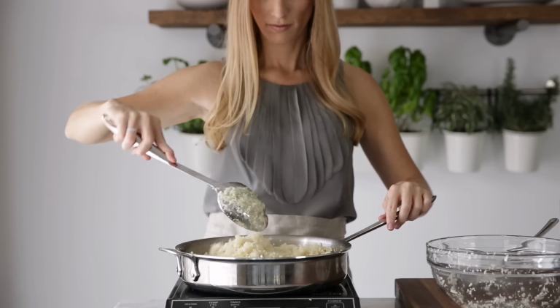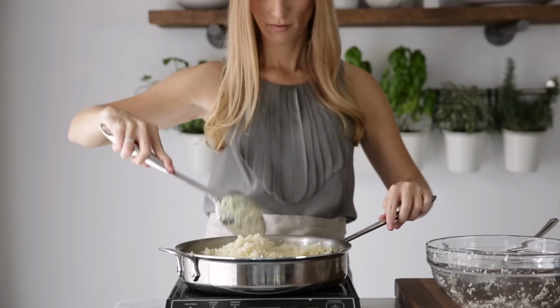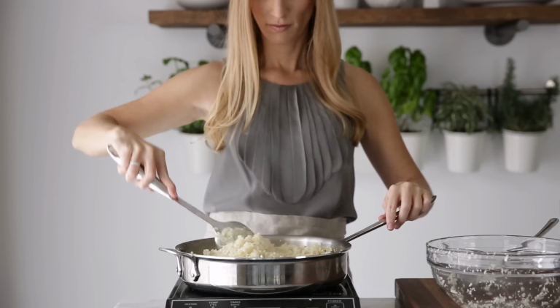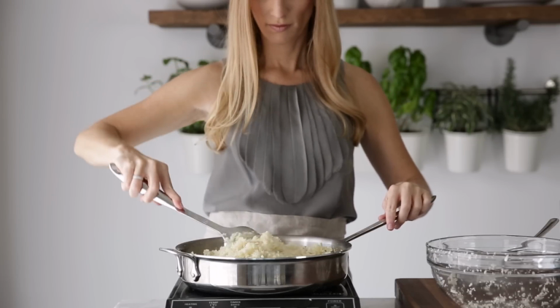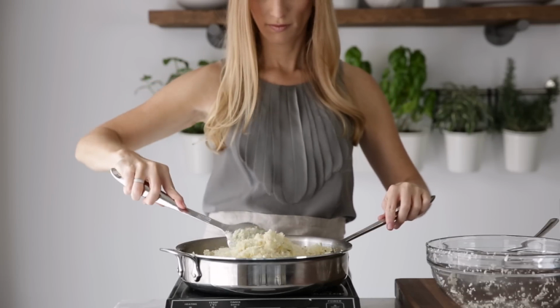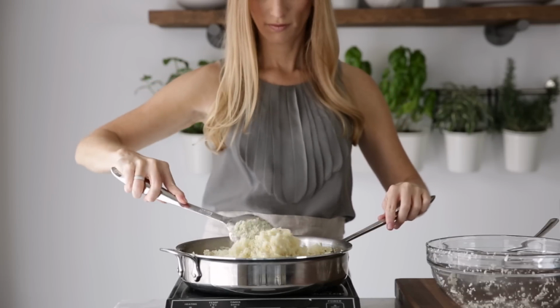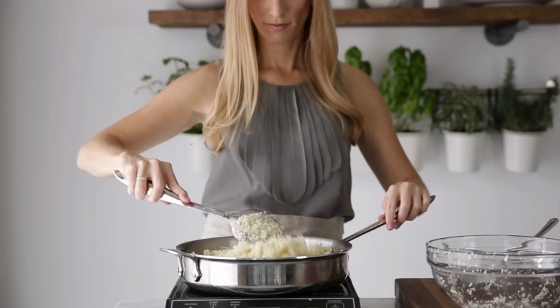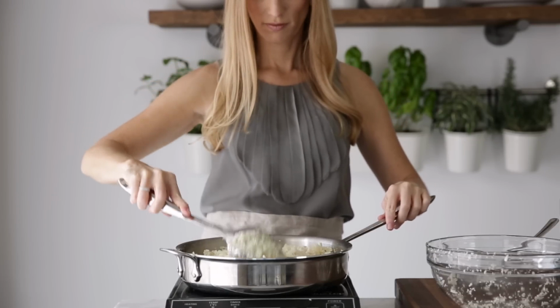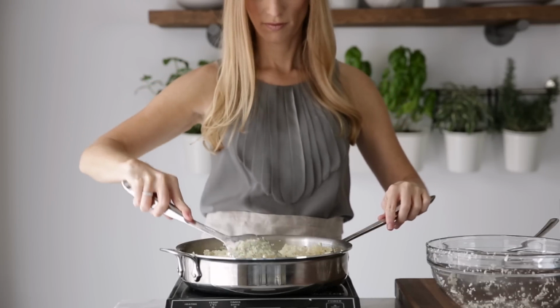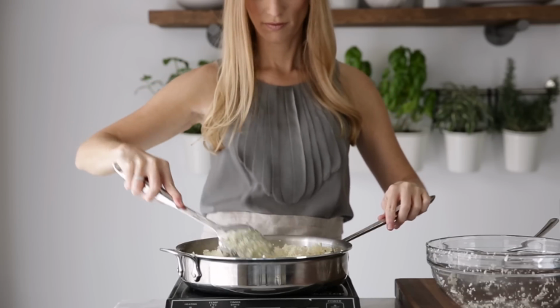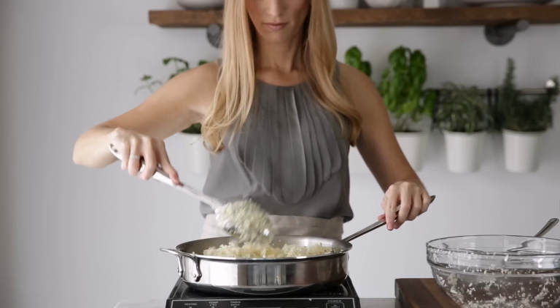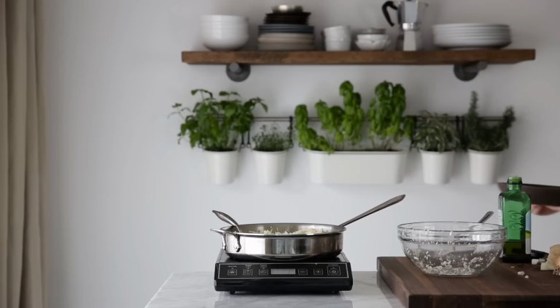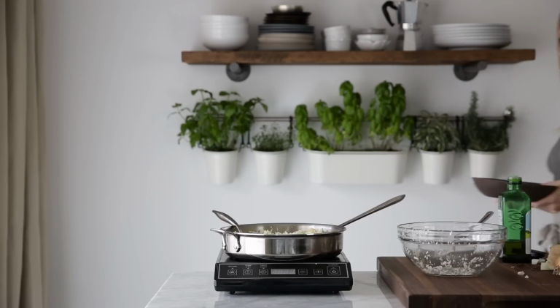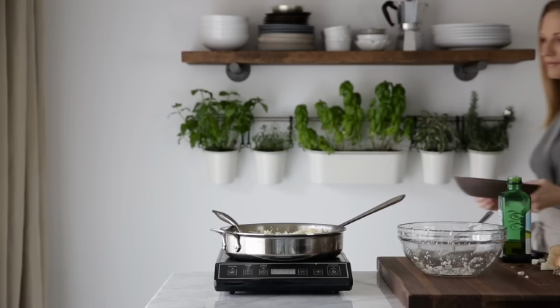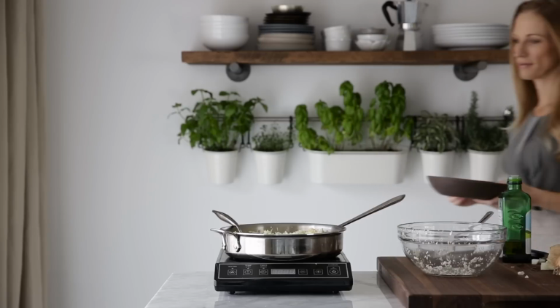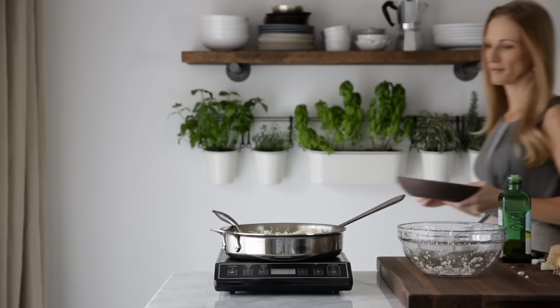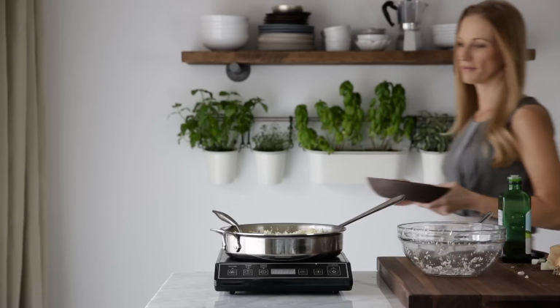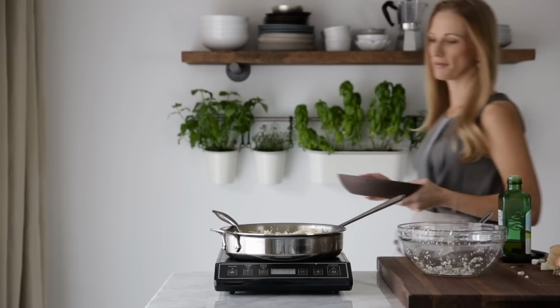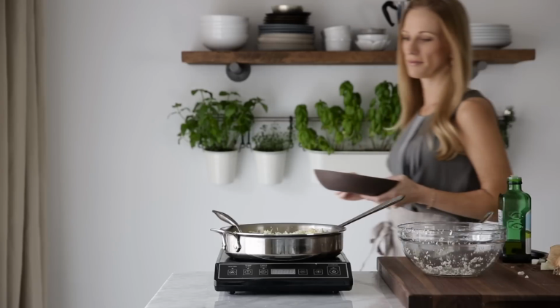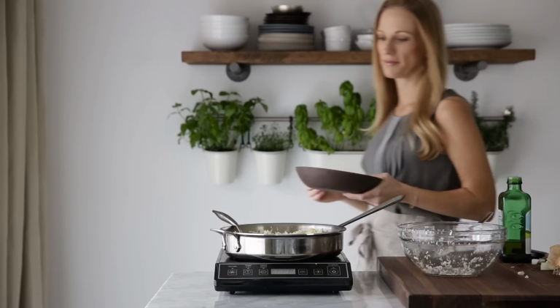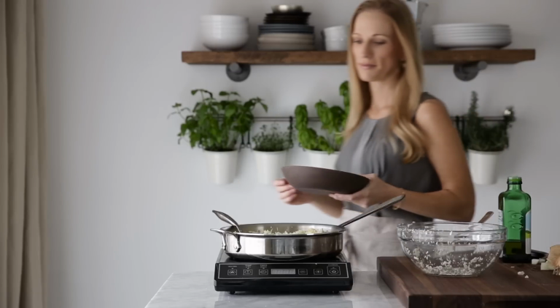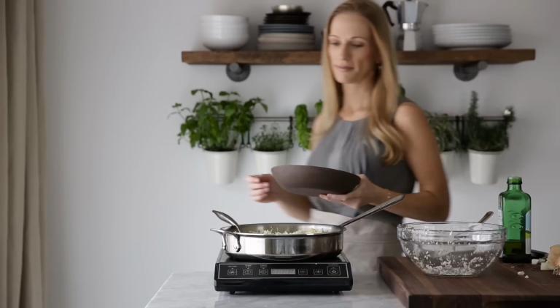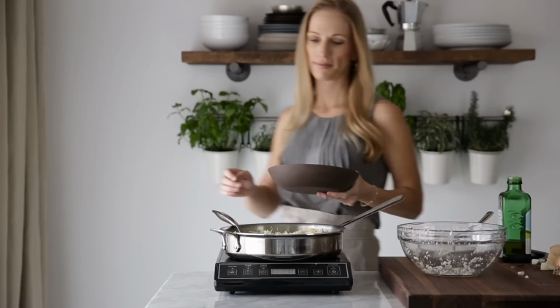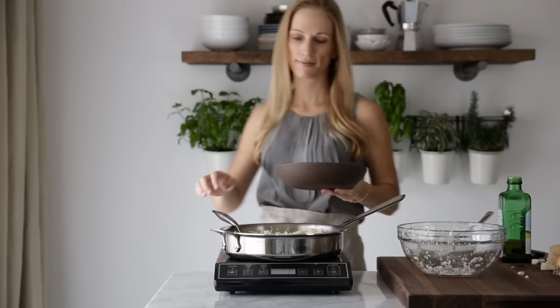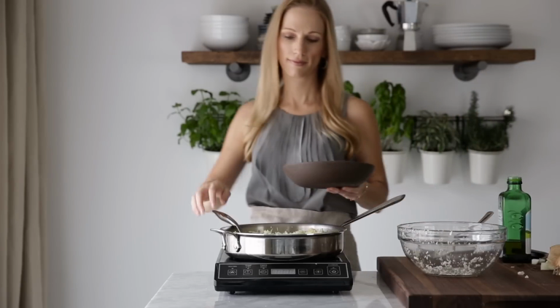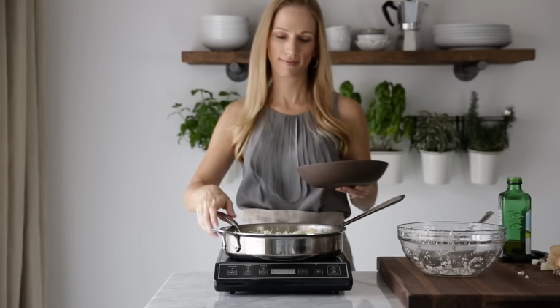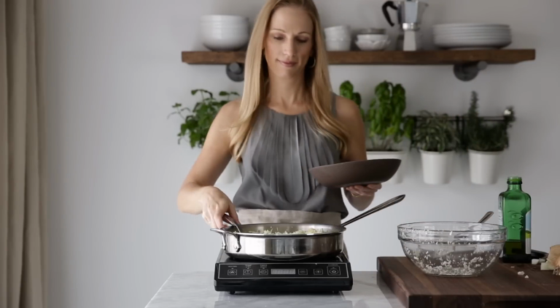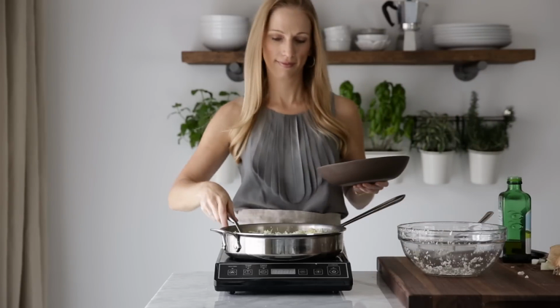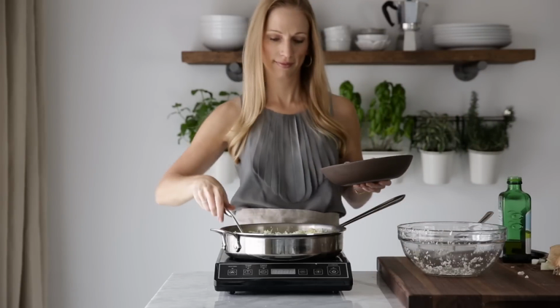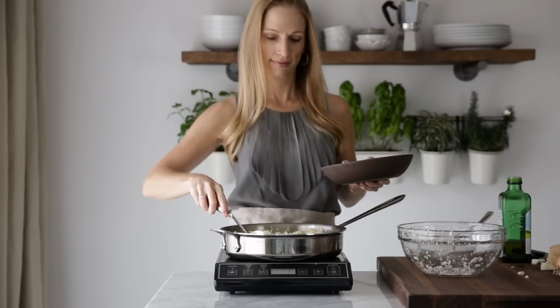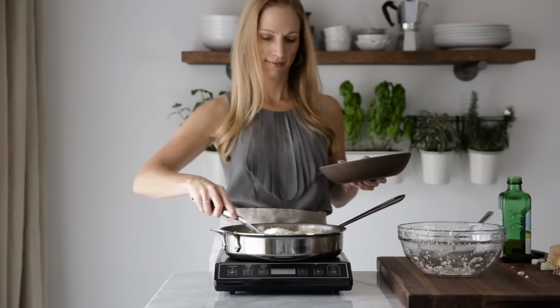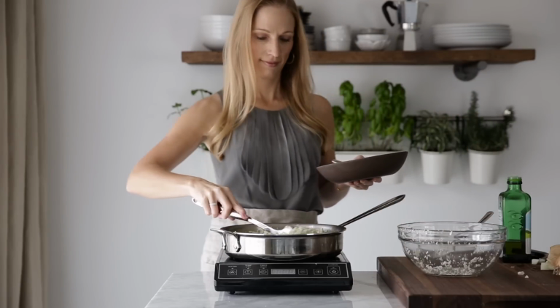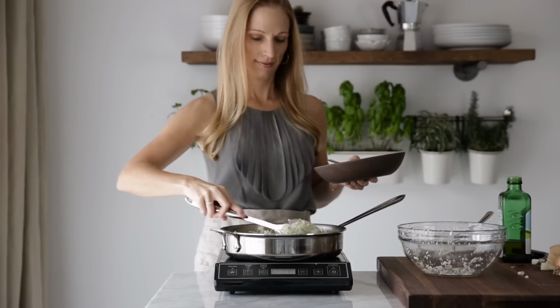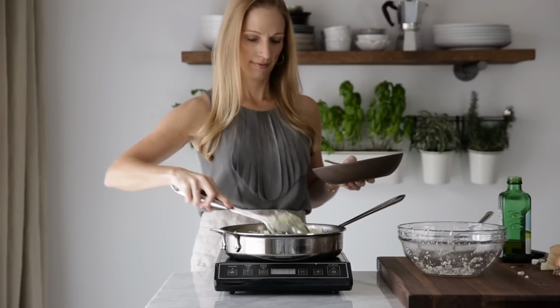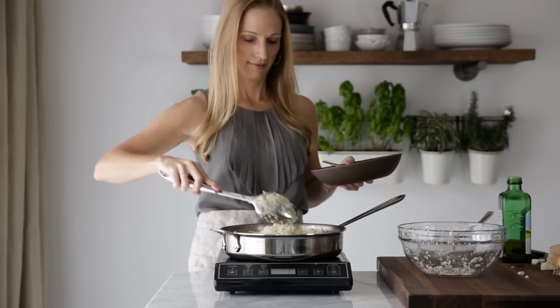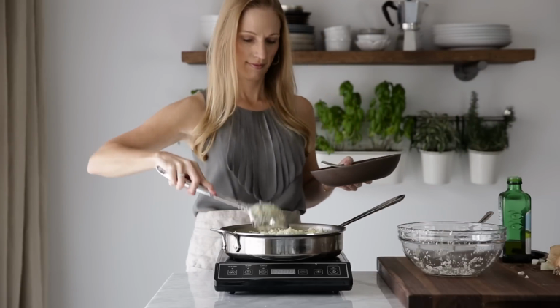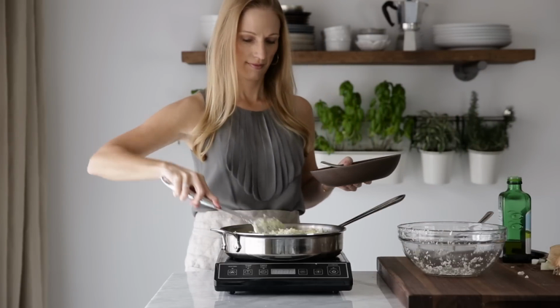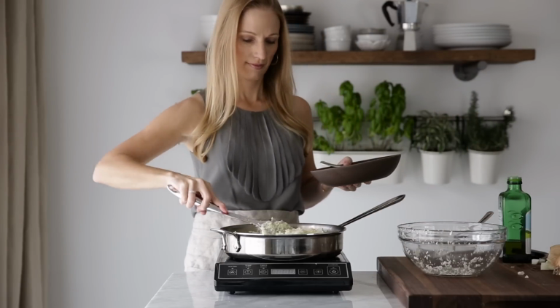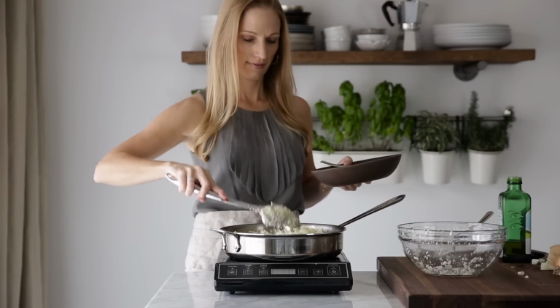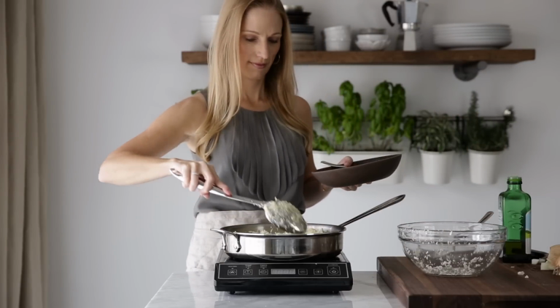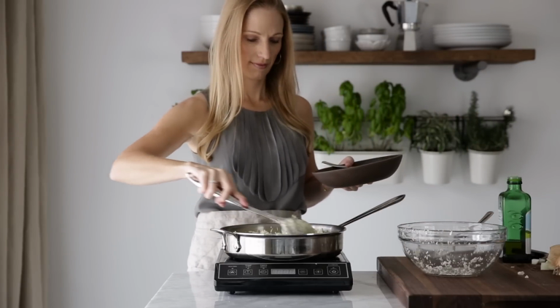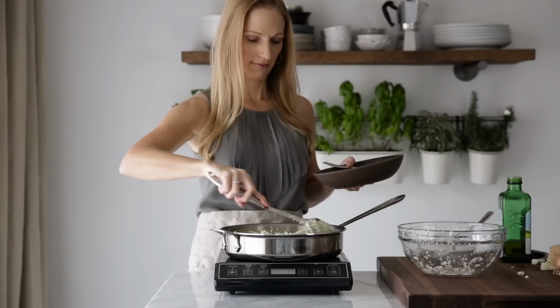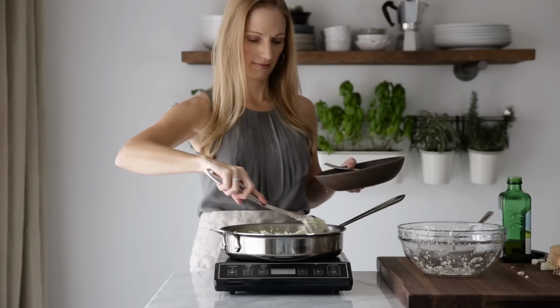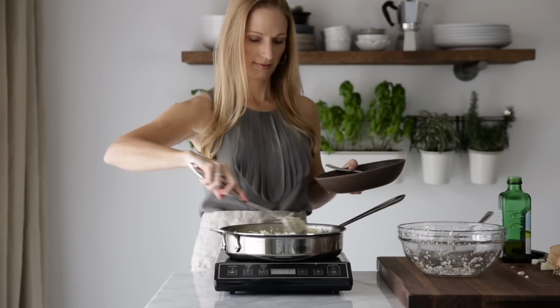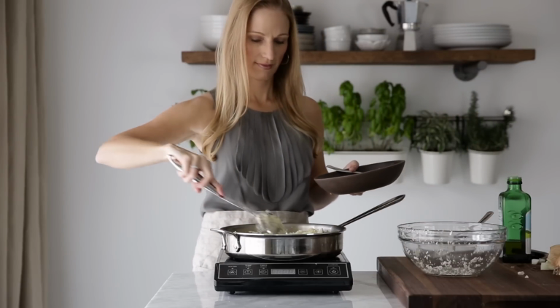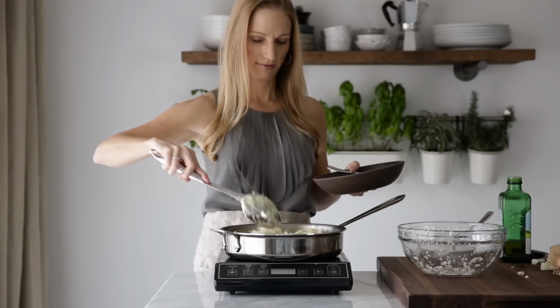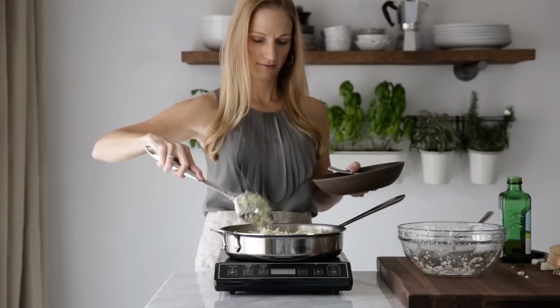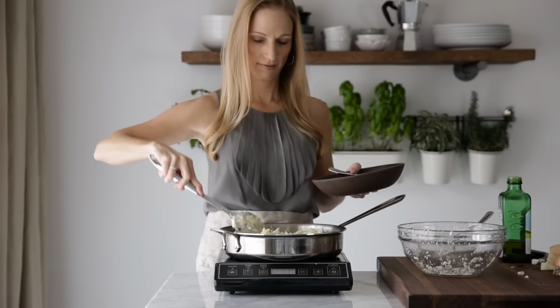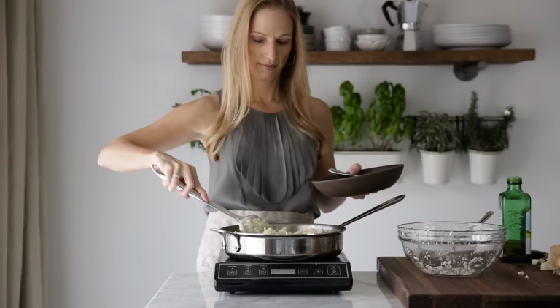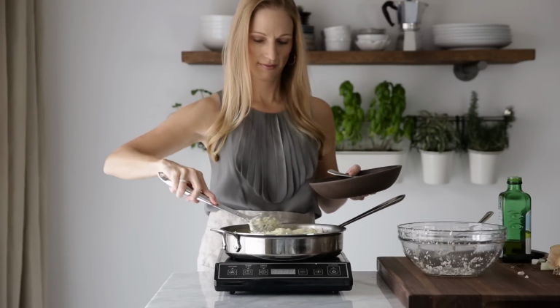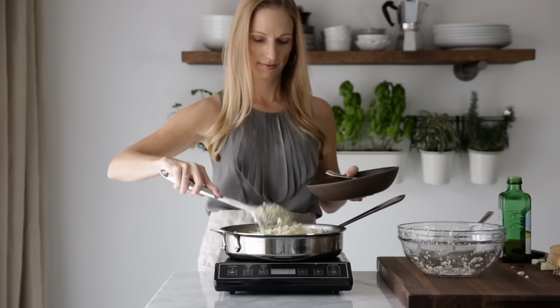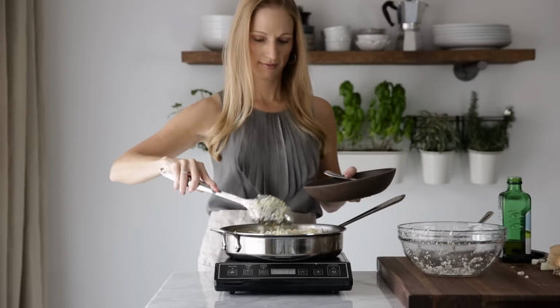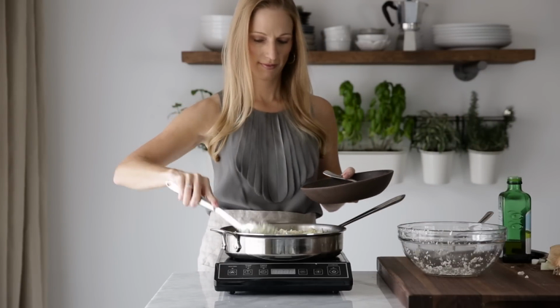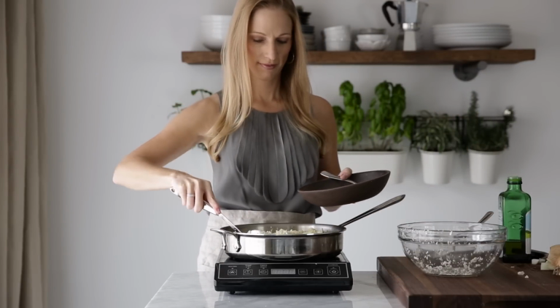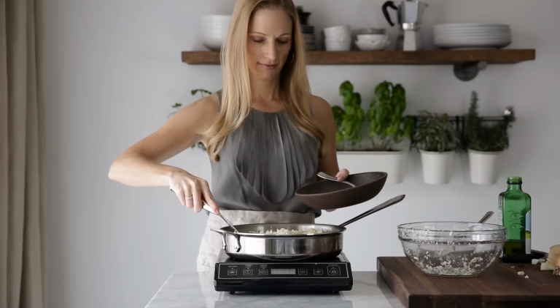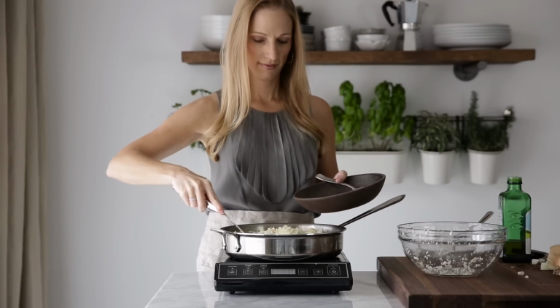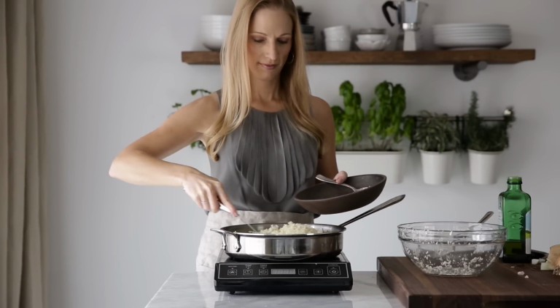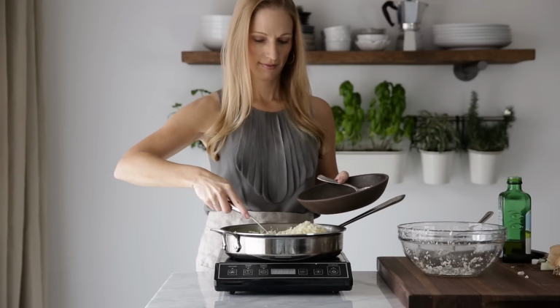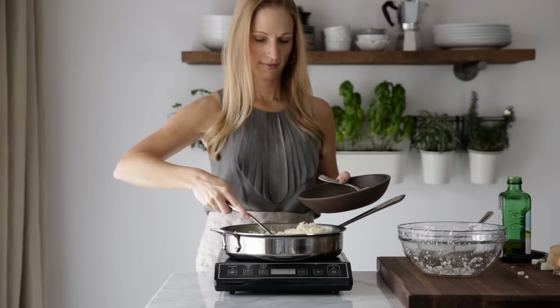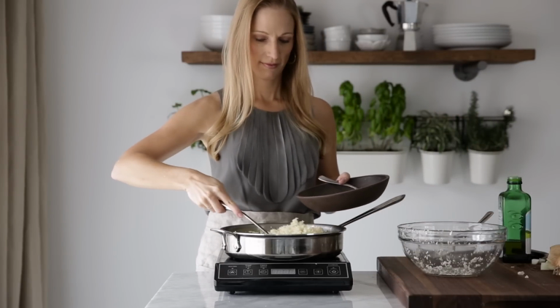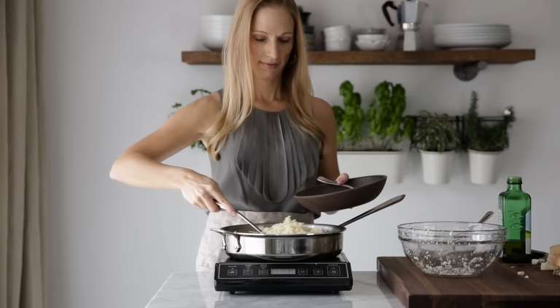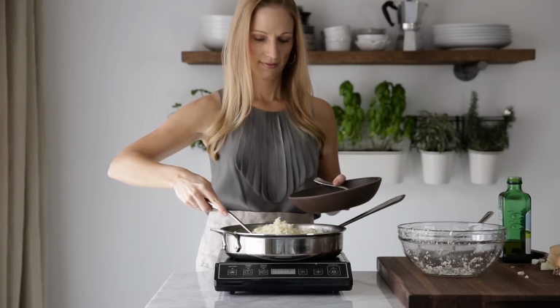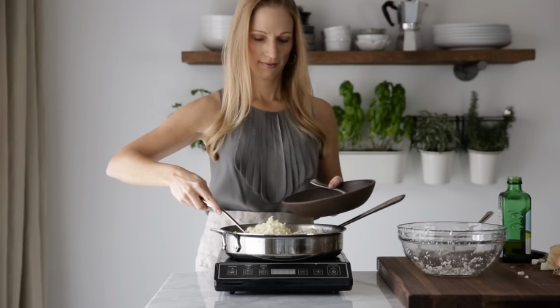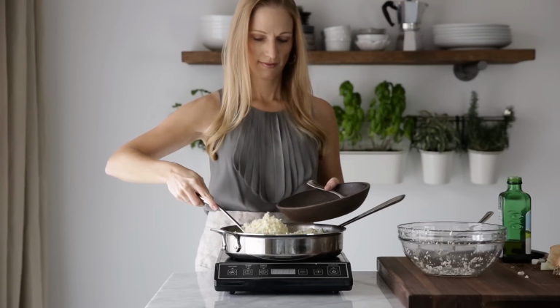Season the cauliflower rice with salt and pepper and then dish it up. It's delicious plain, but don't forget to click the recipe post below for some tasty flavor options.